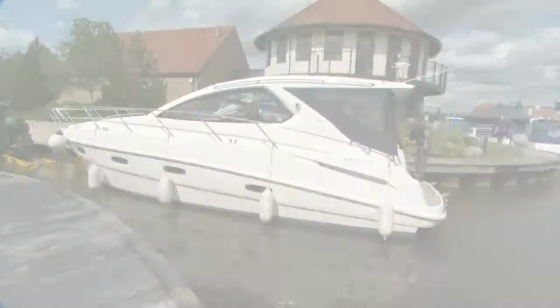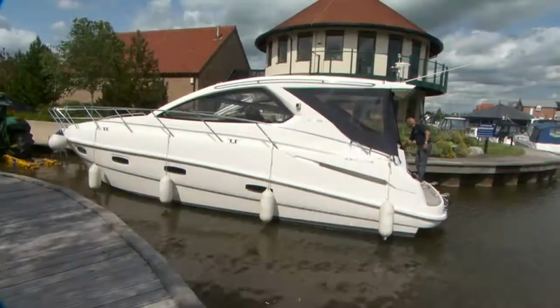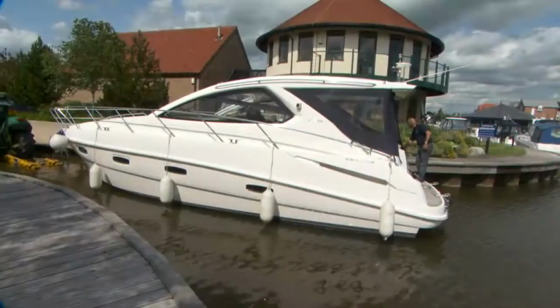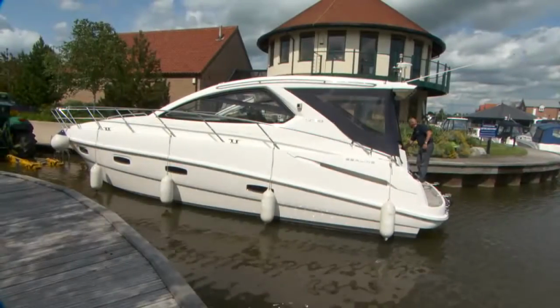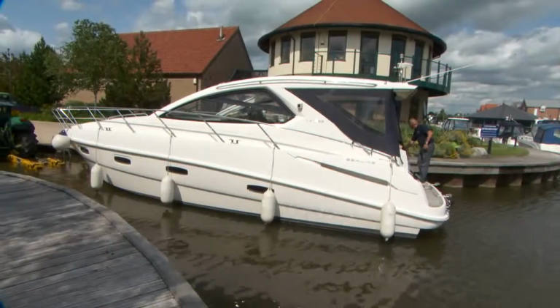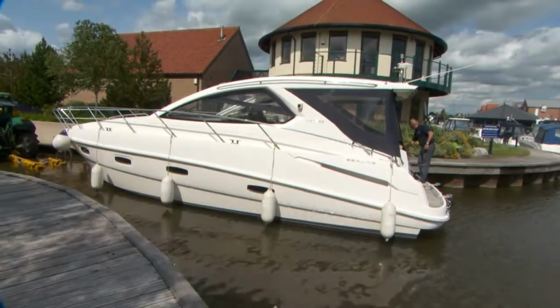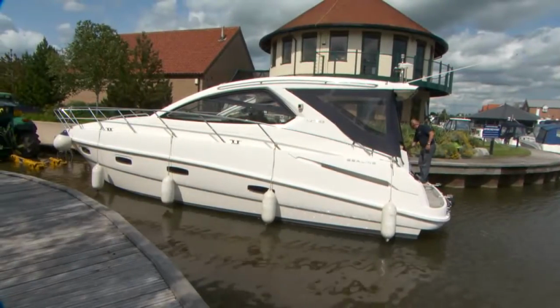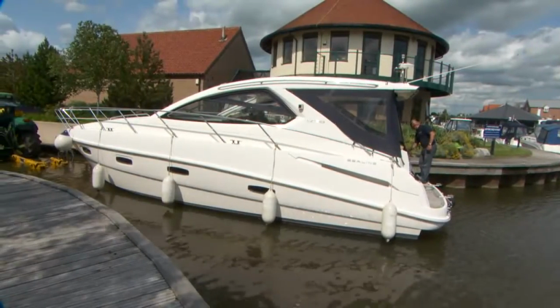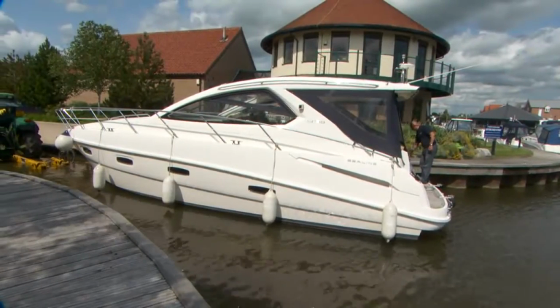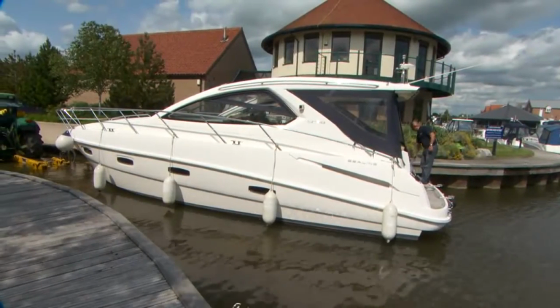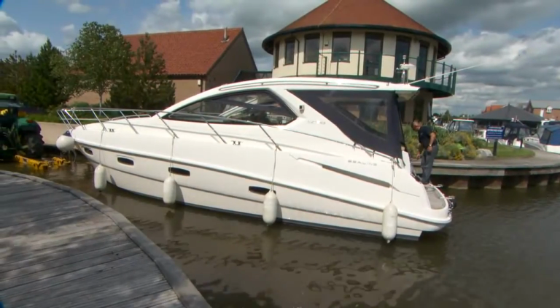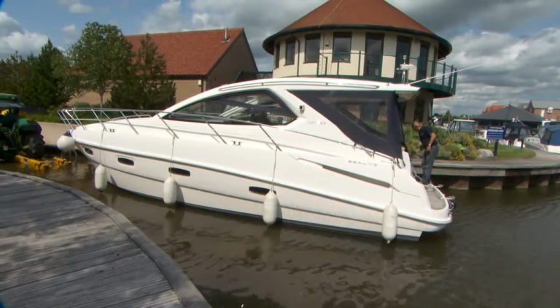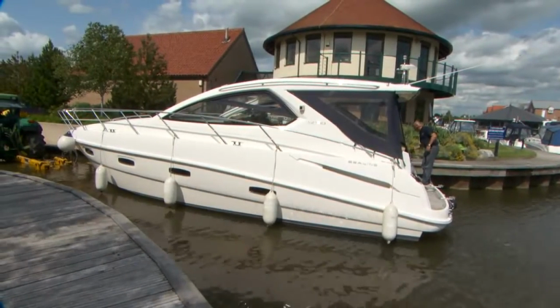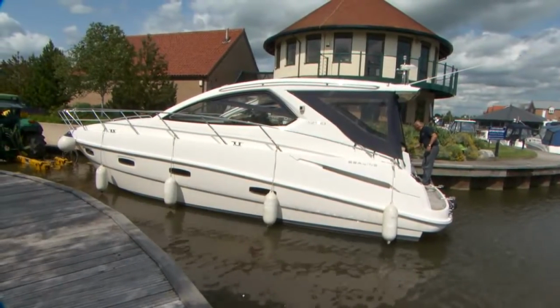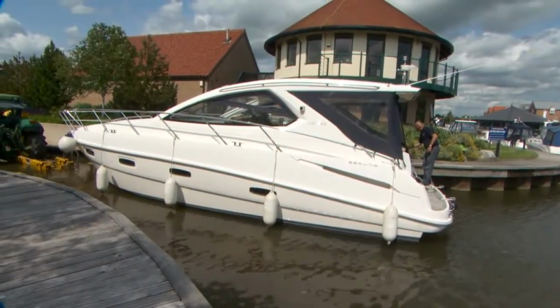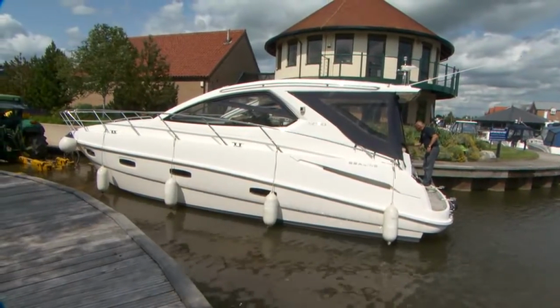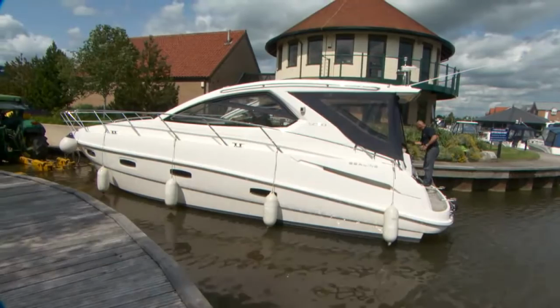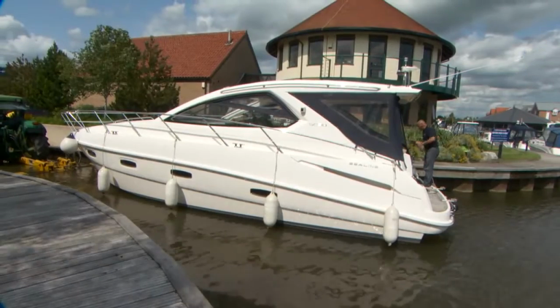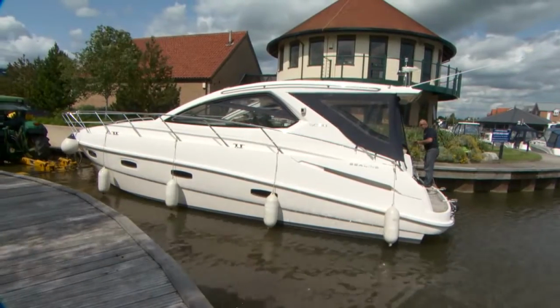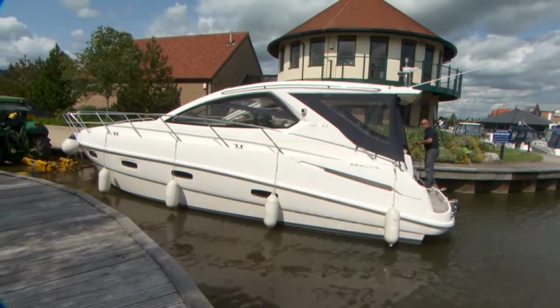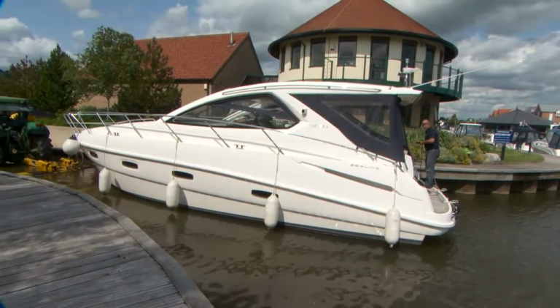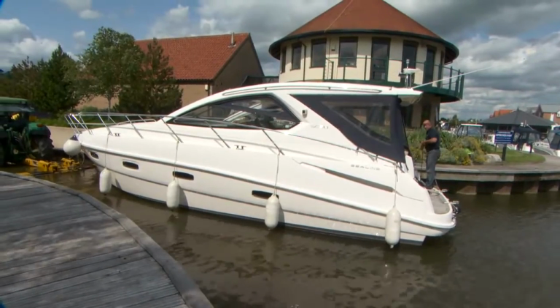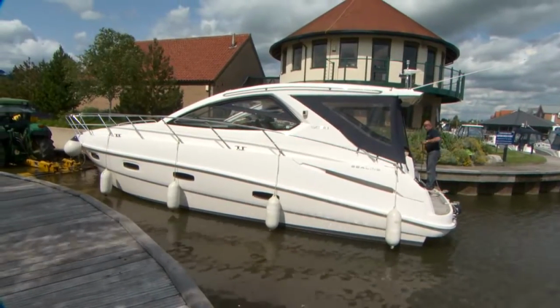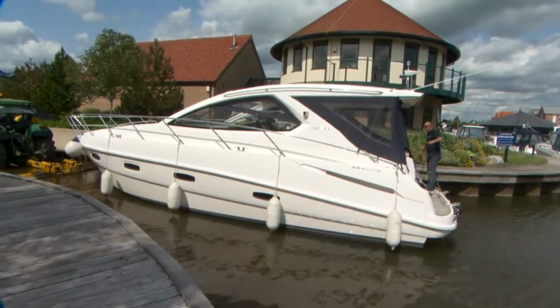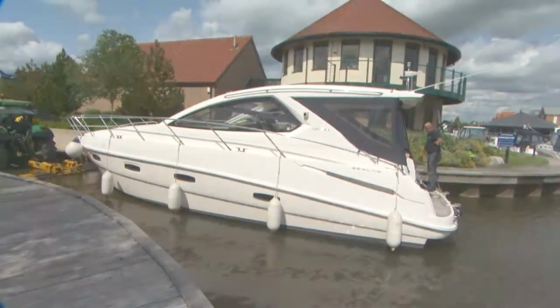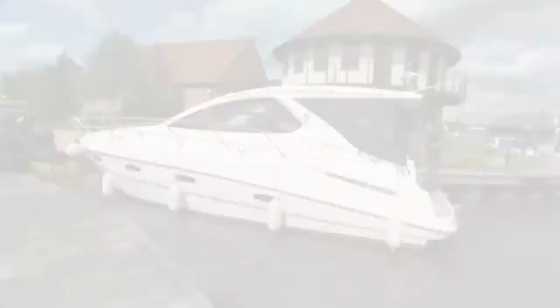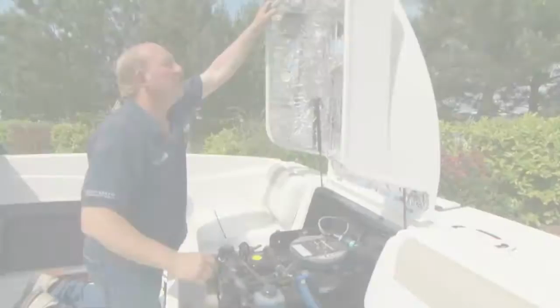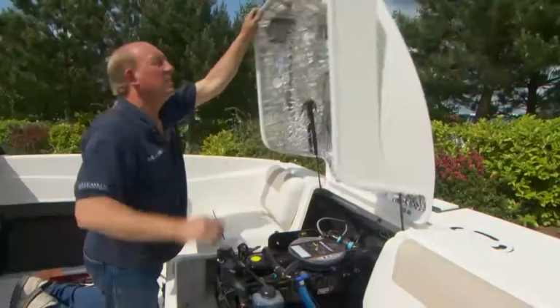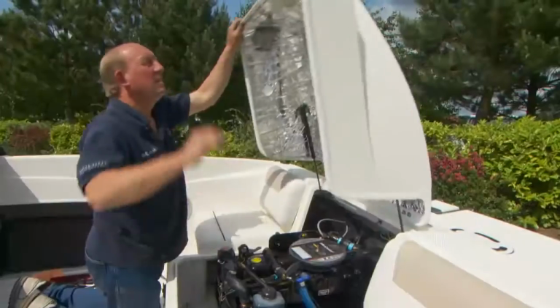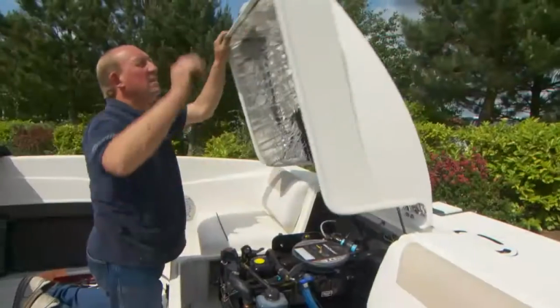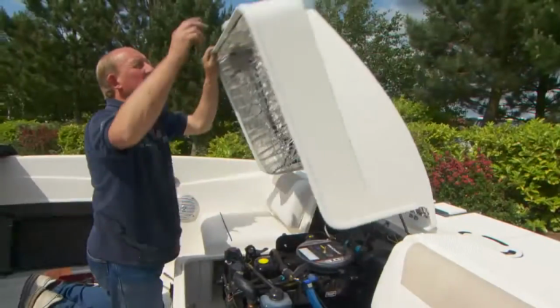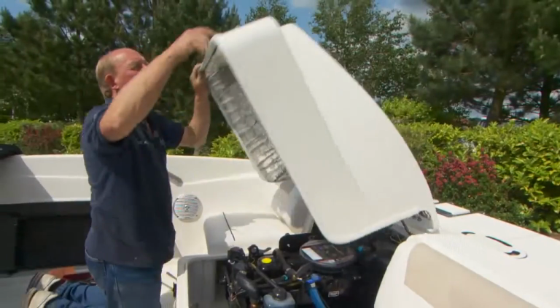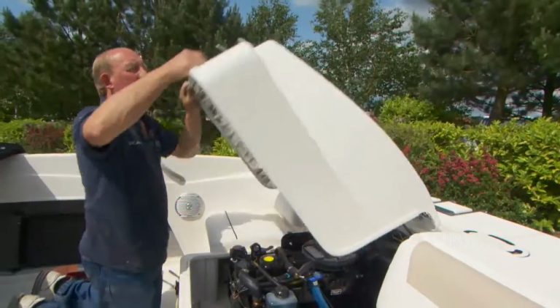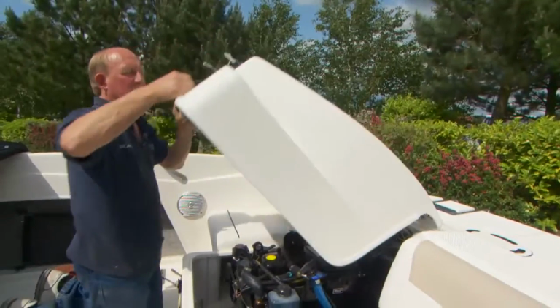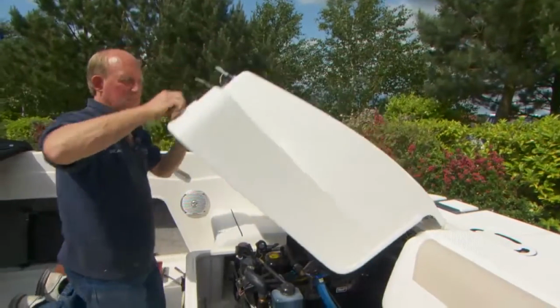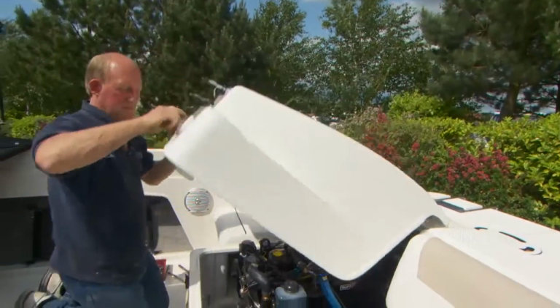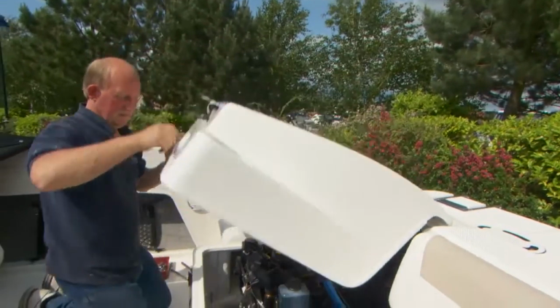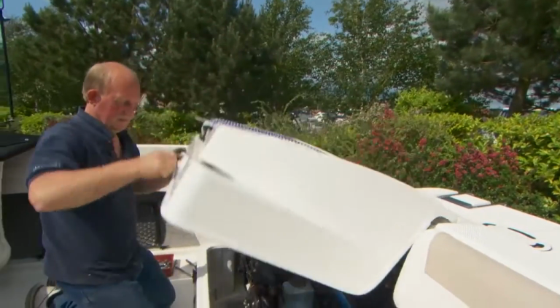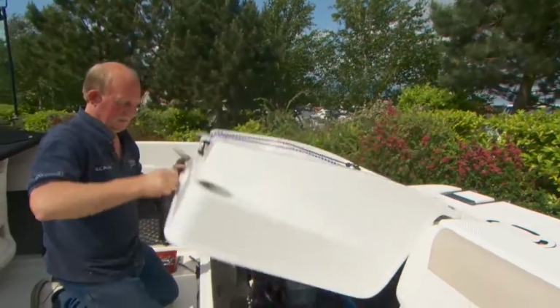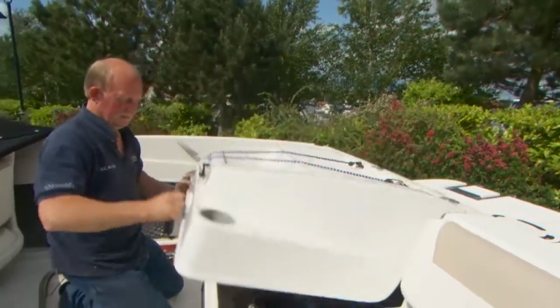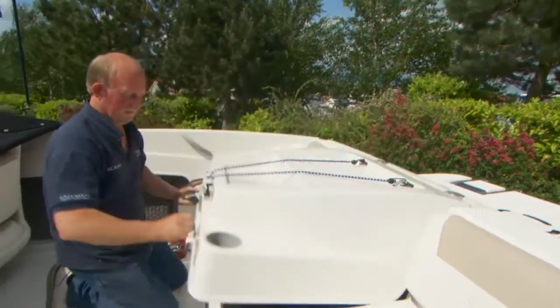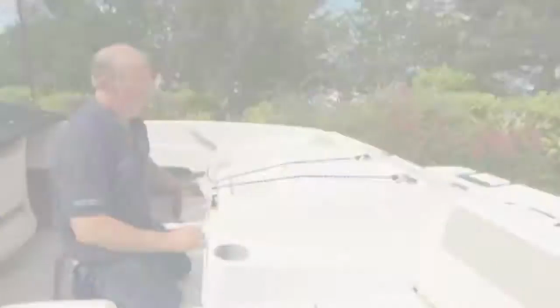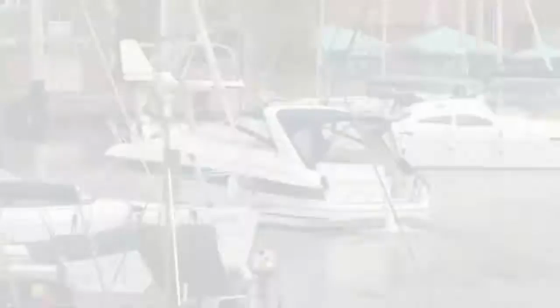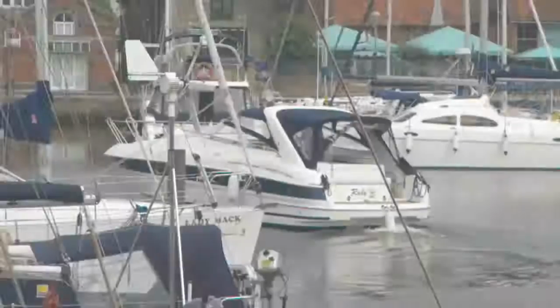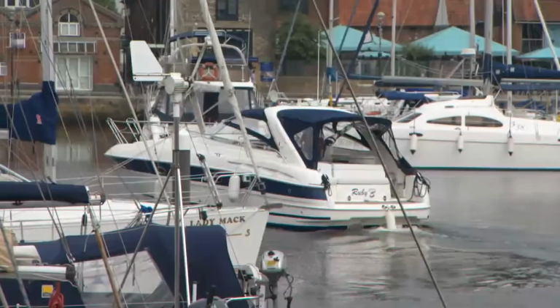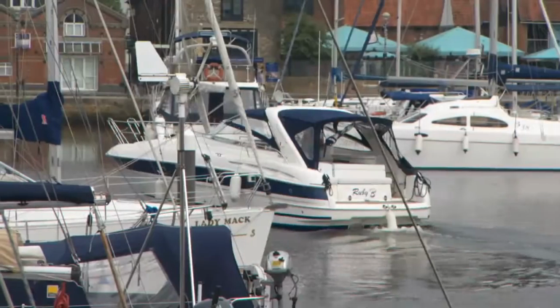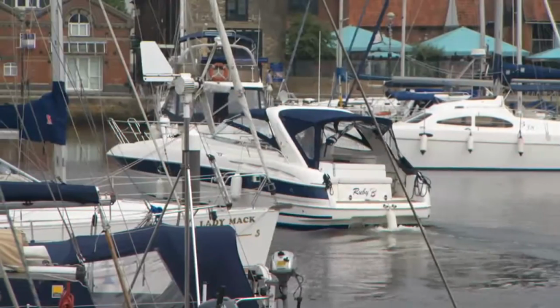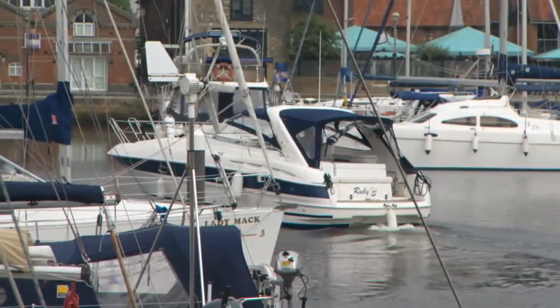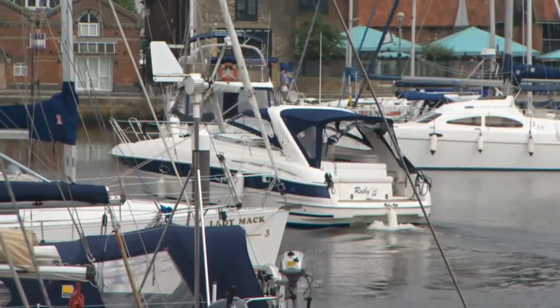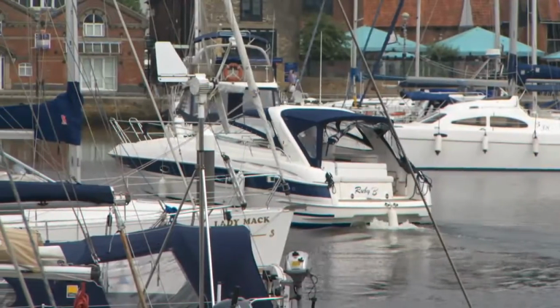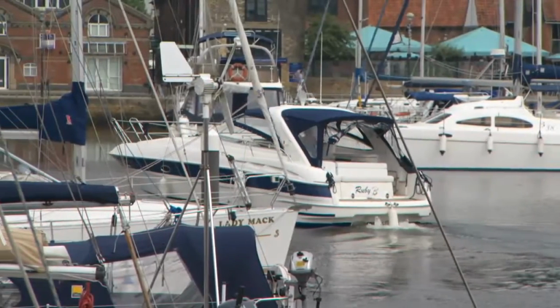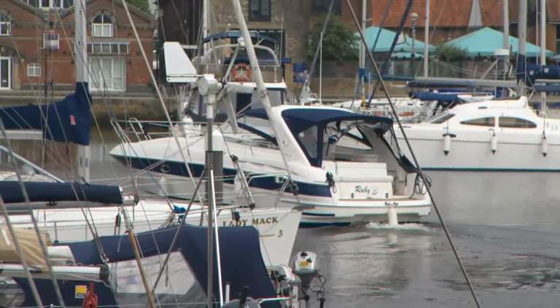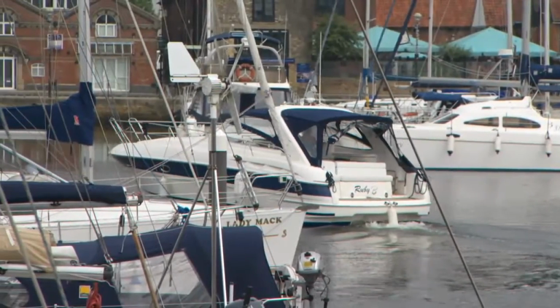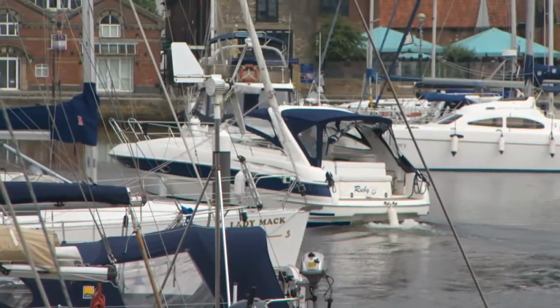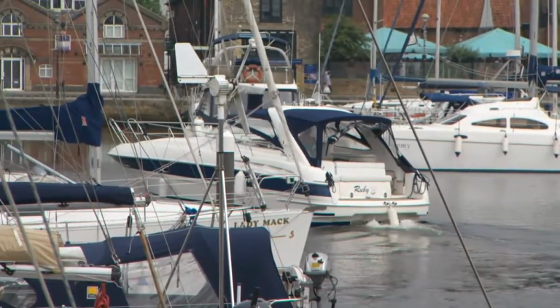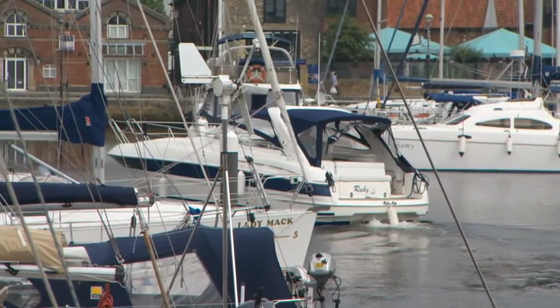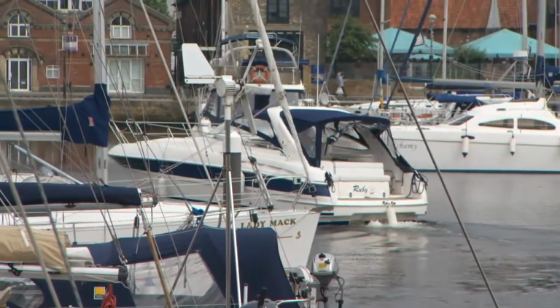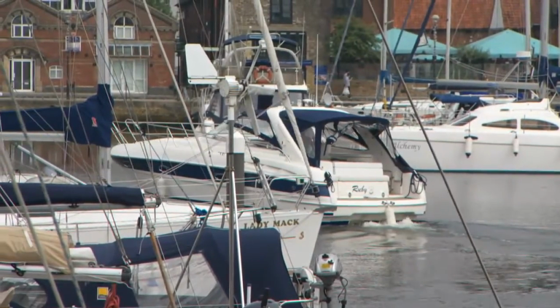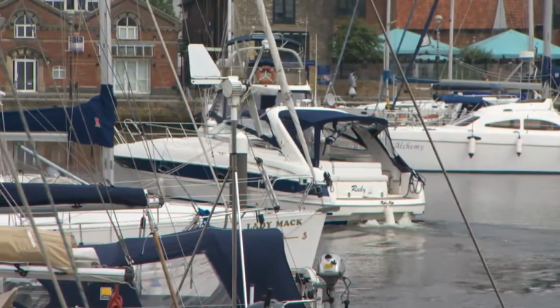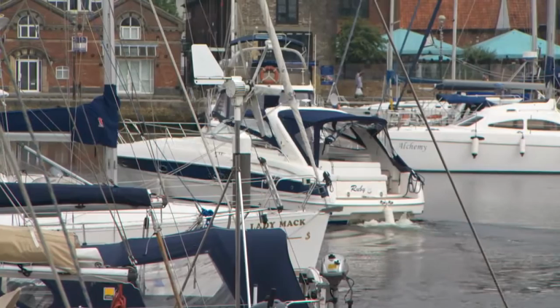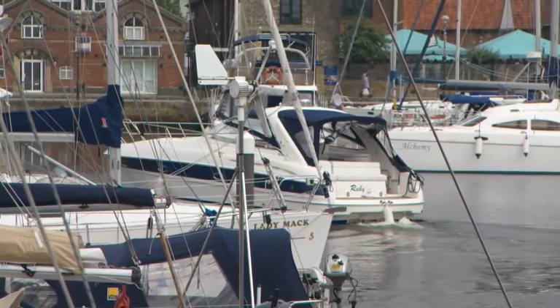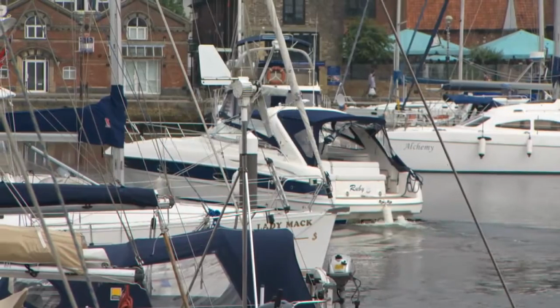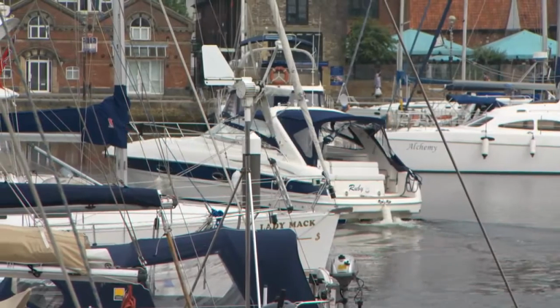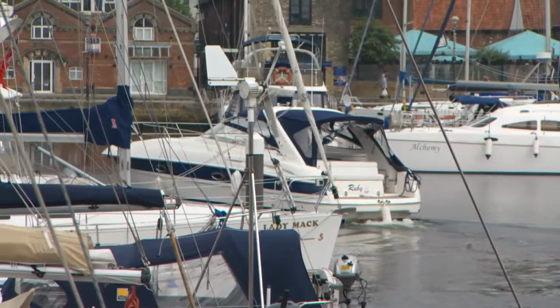Burton Waters can also find you a berth, service your craft and, if required, teach you how to sail it and navigate at sea.